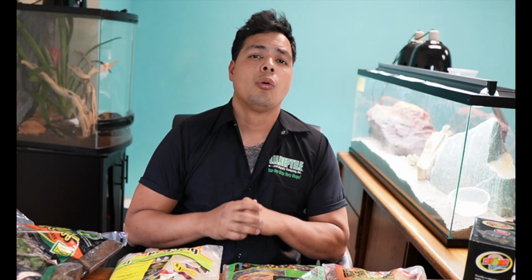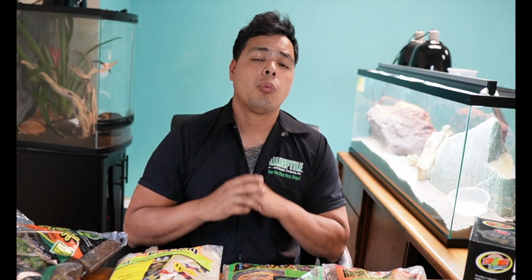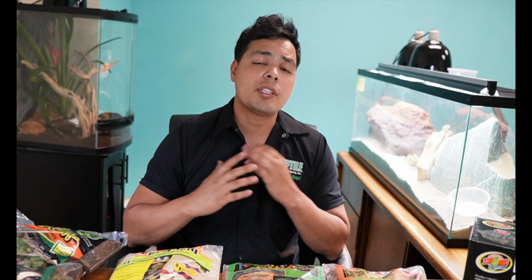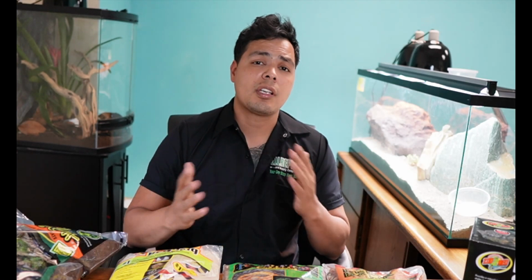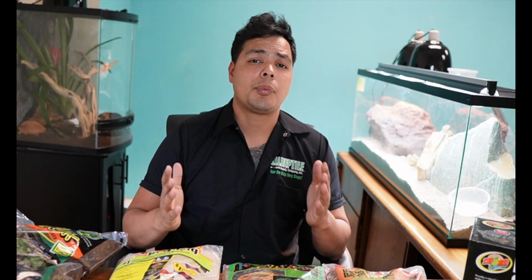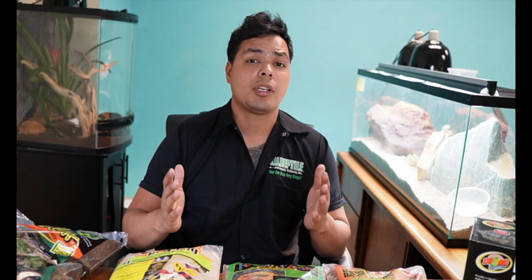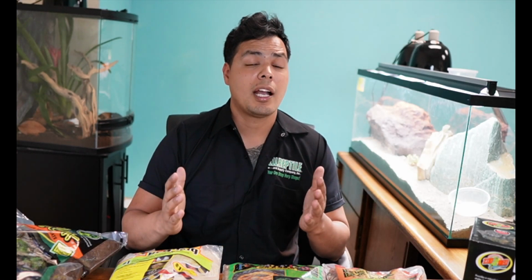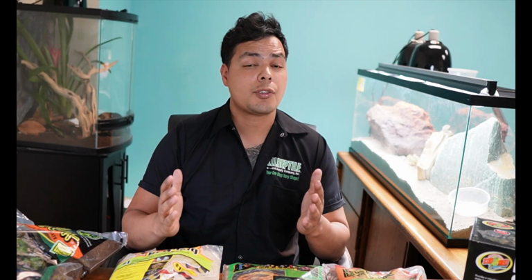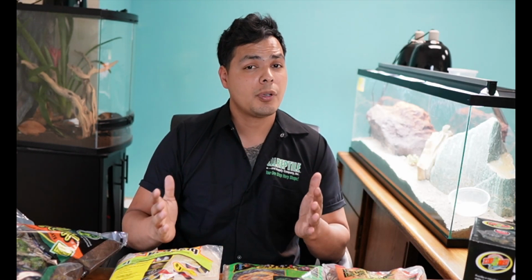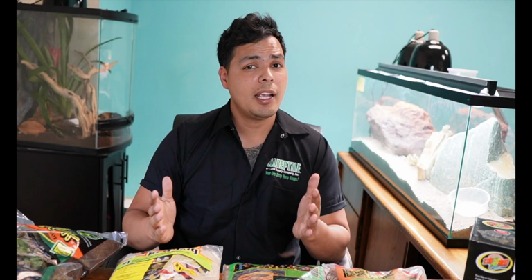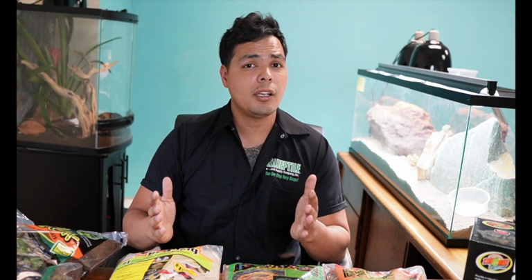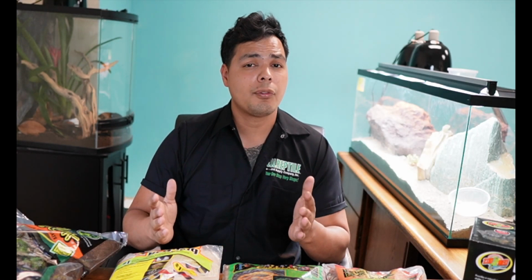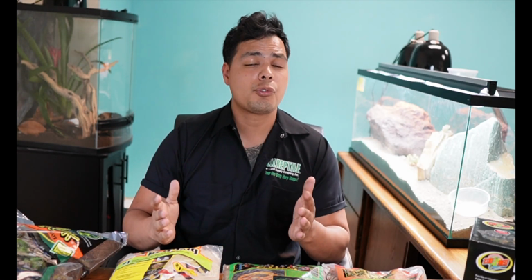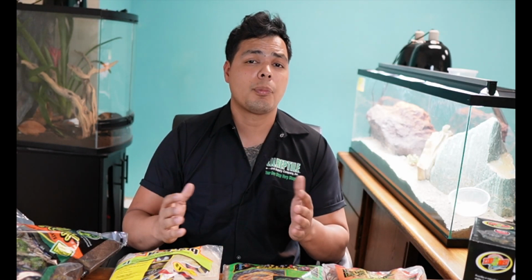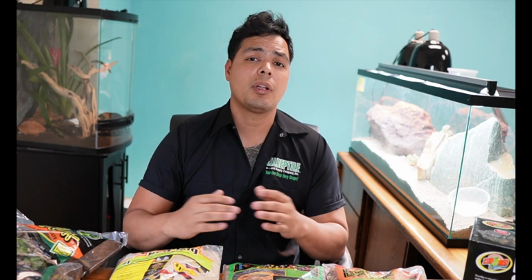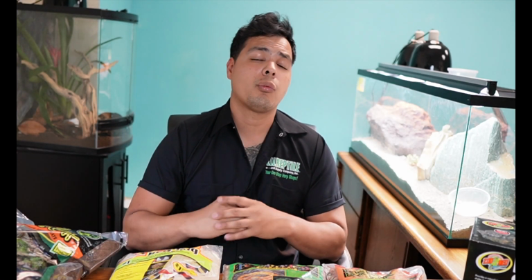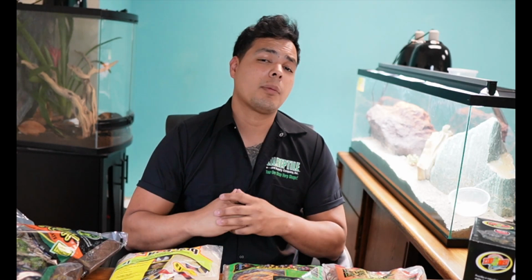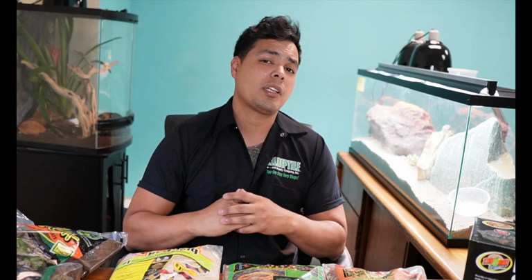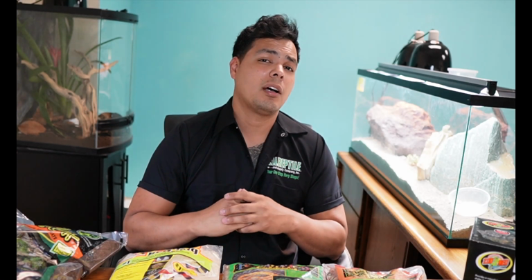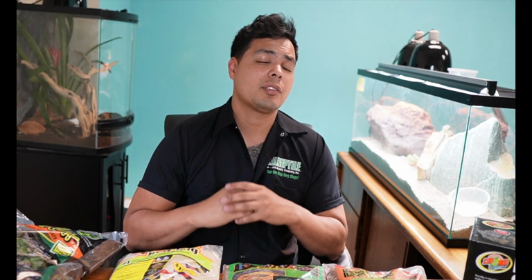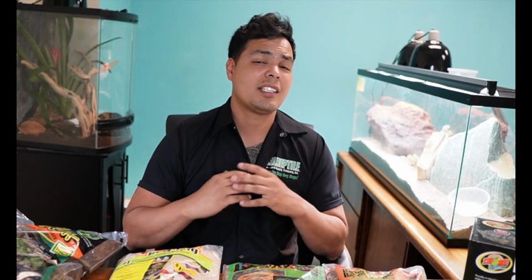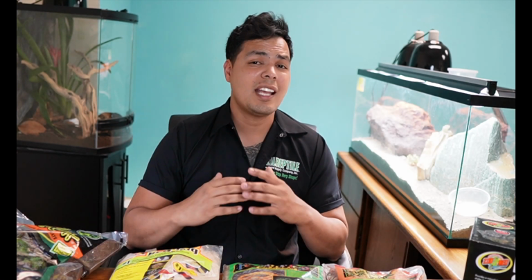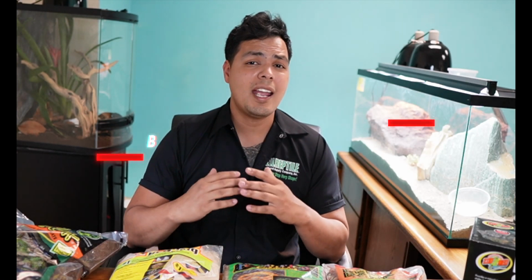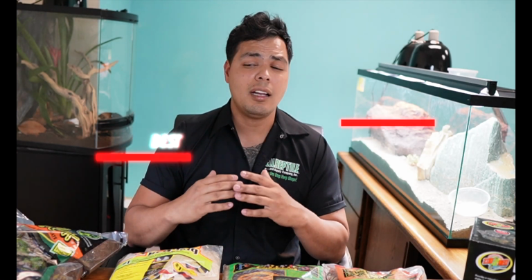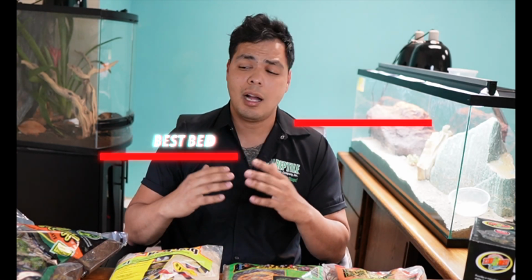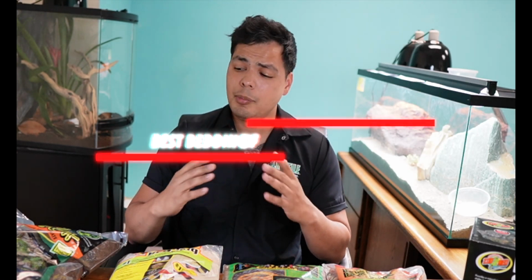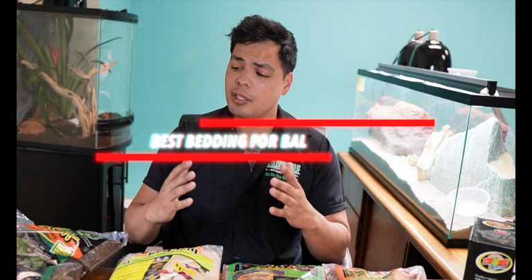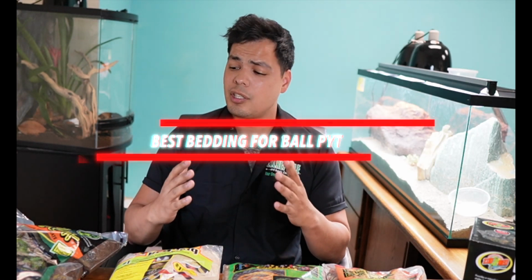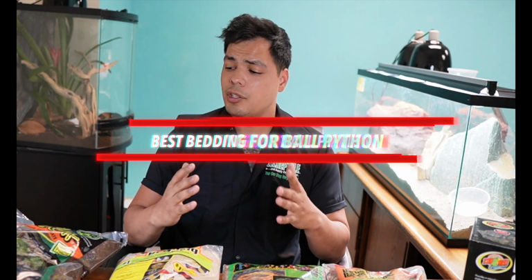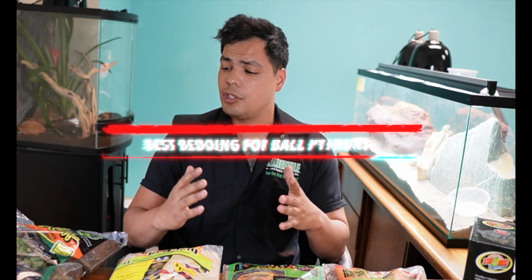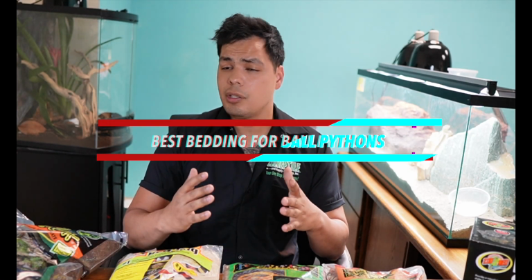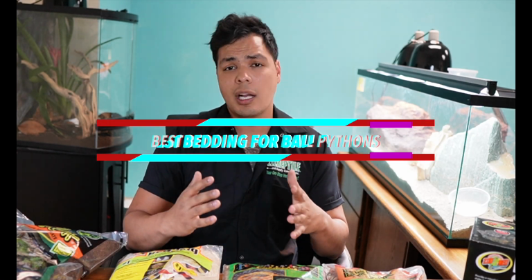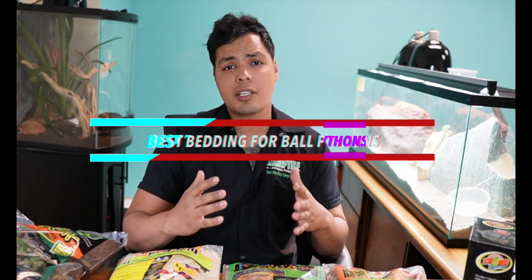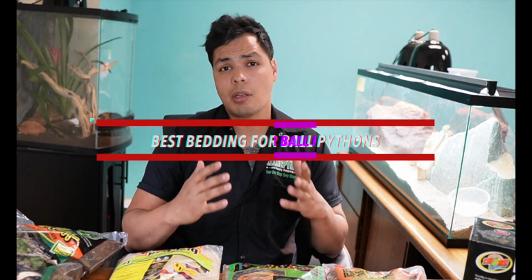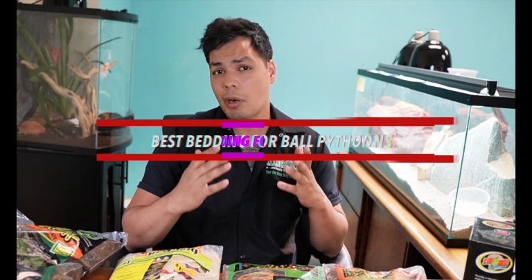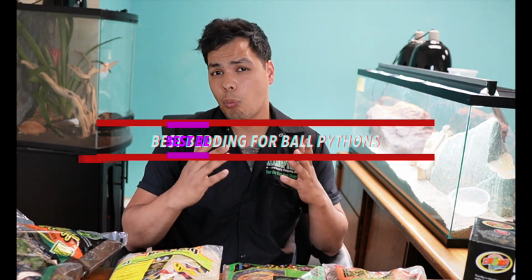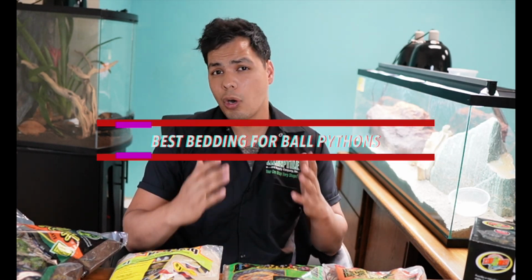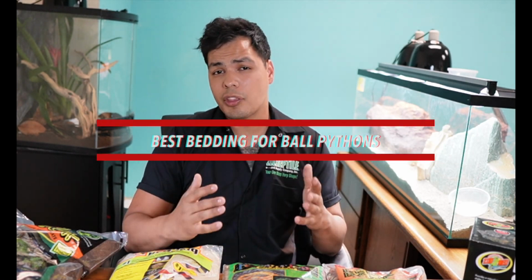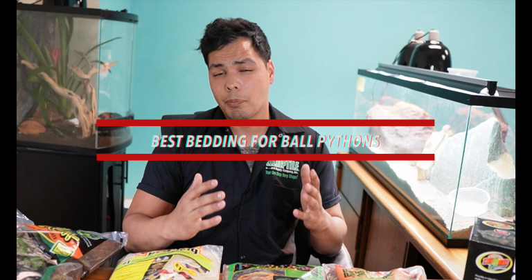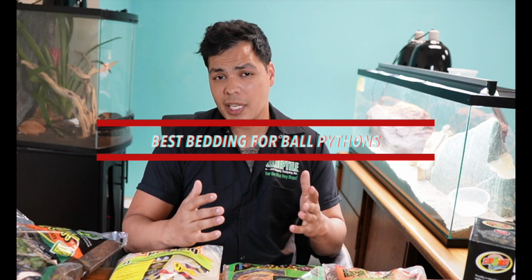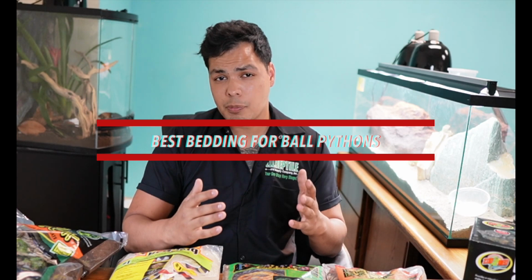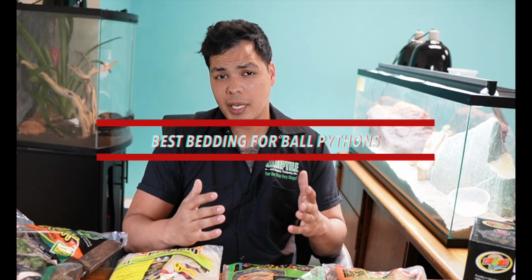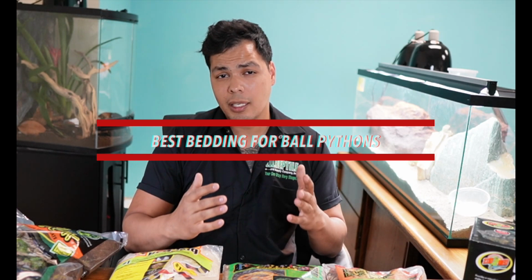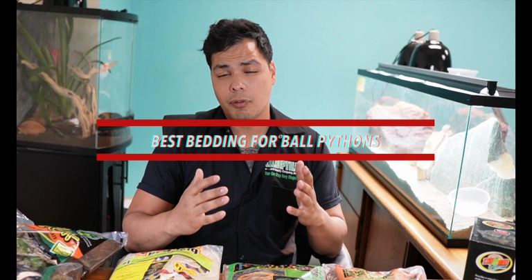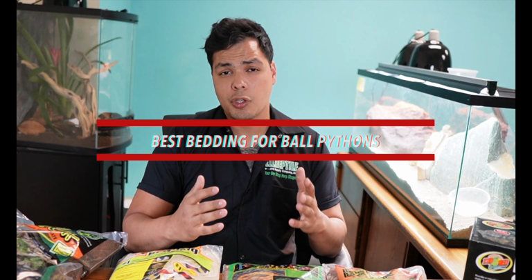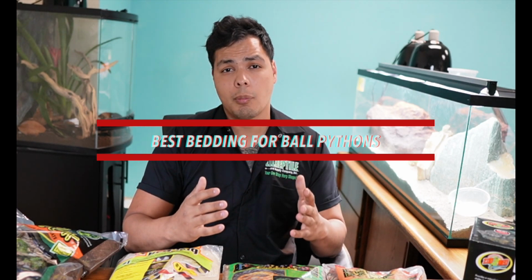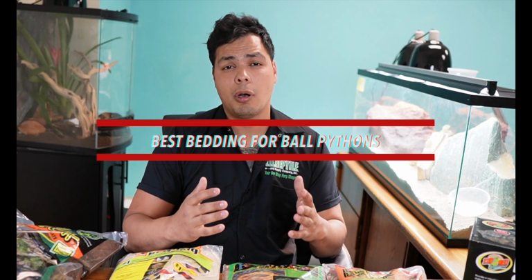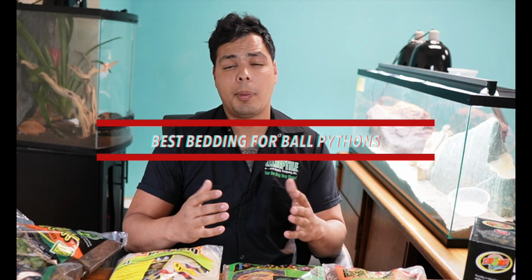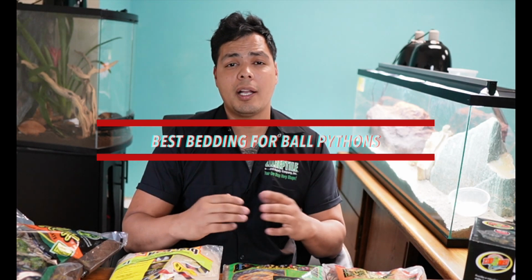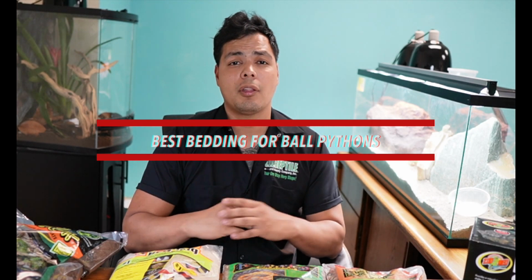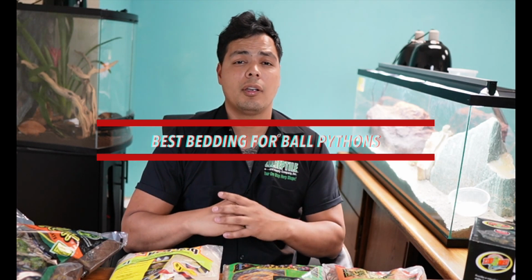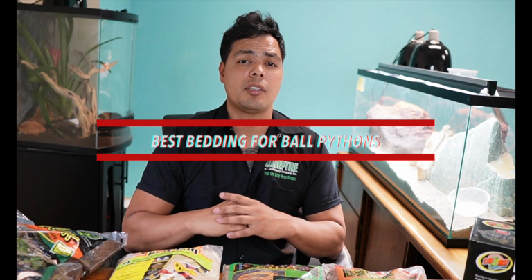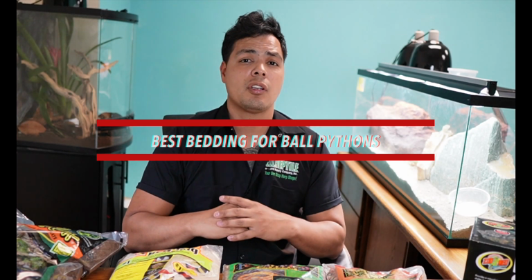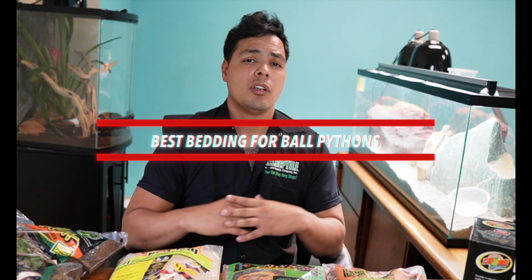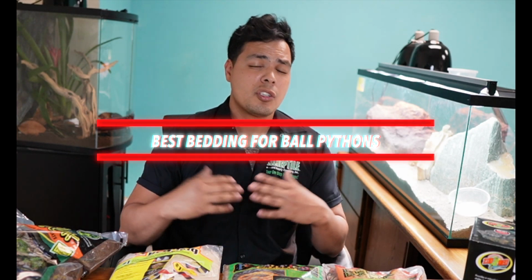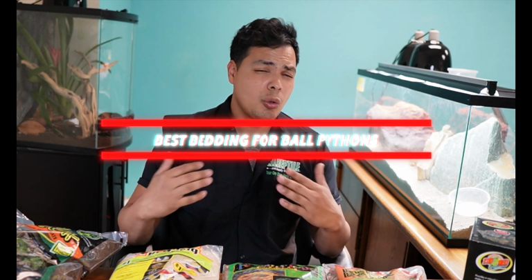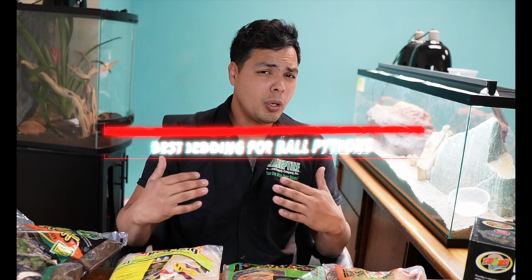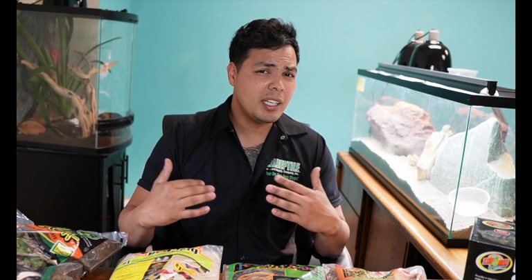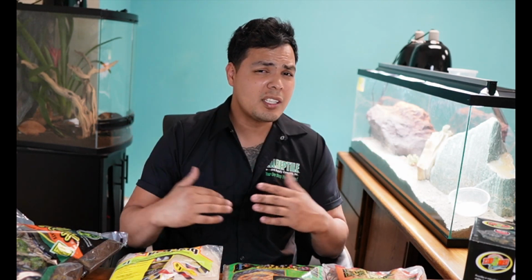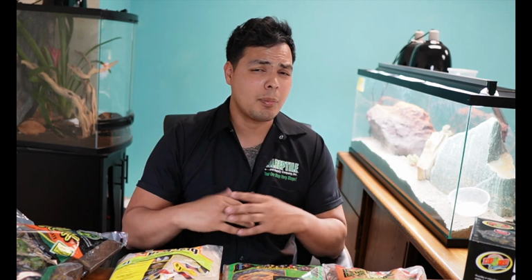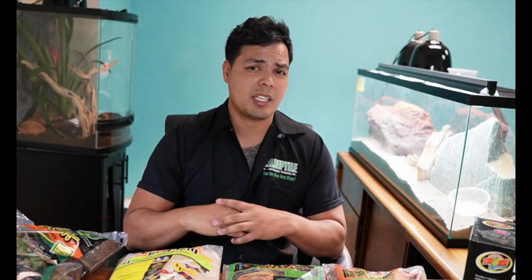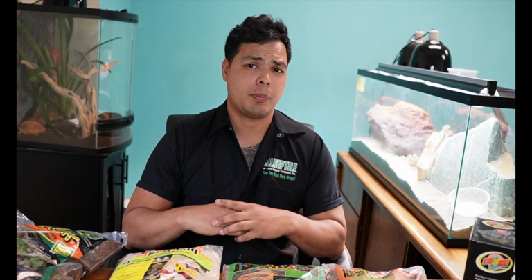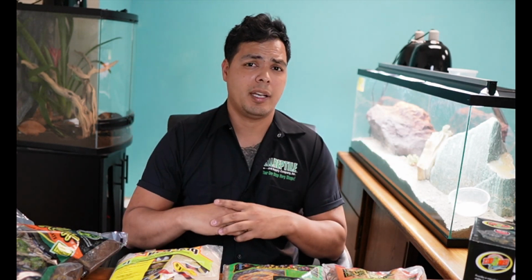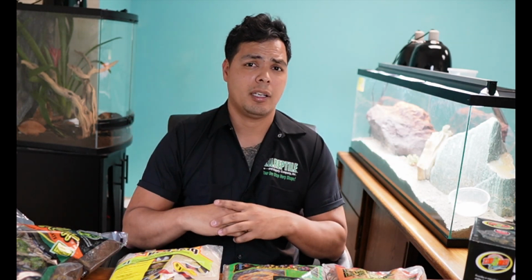What's up you guys? Rene here from Triple O Reptile, and today I'm going to talk to you guys about what the best bedding for your ball python is. So what is the best bedding?